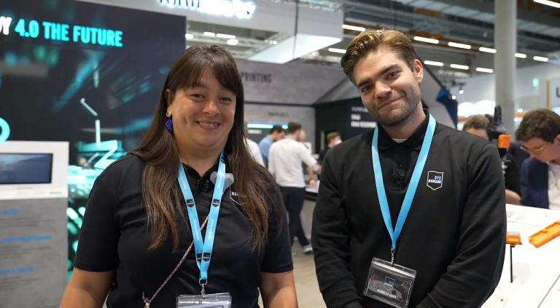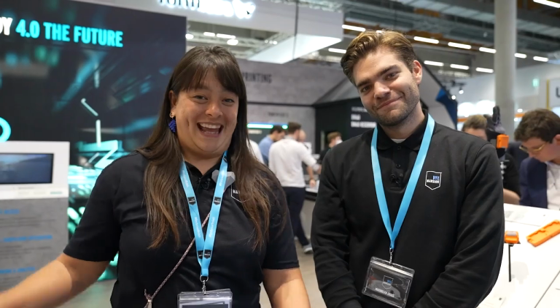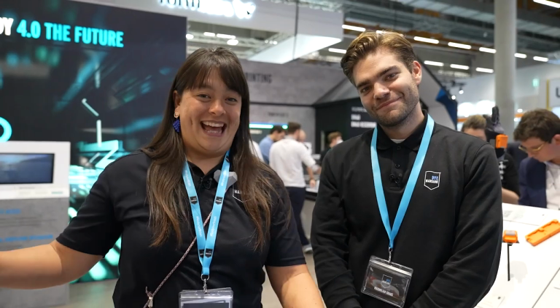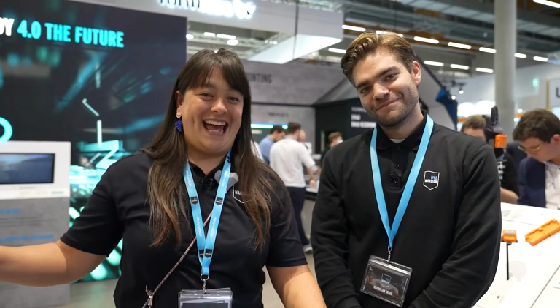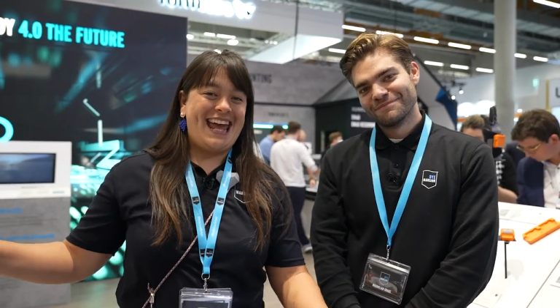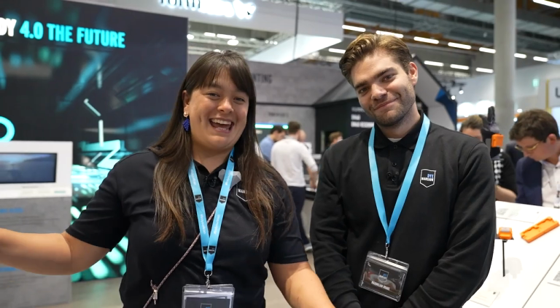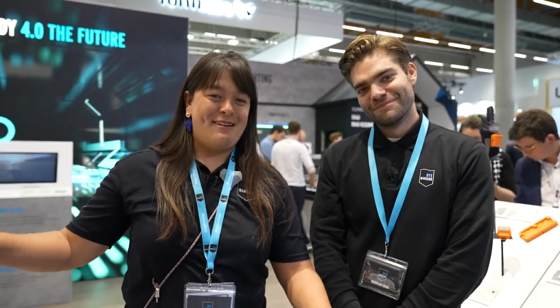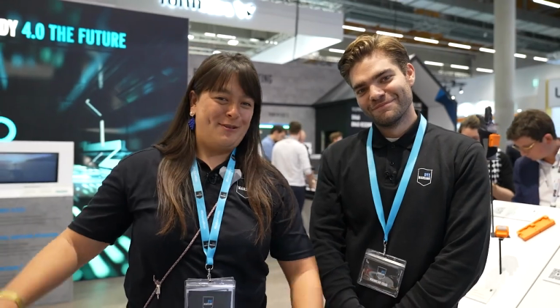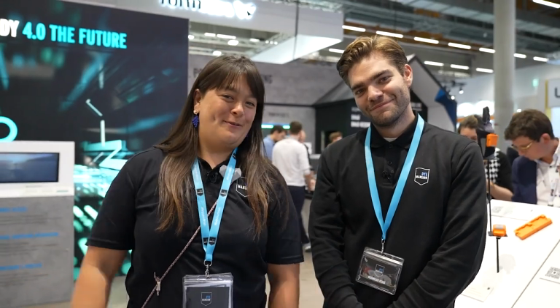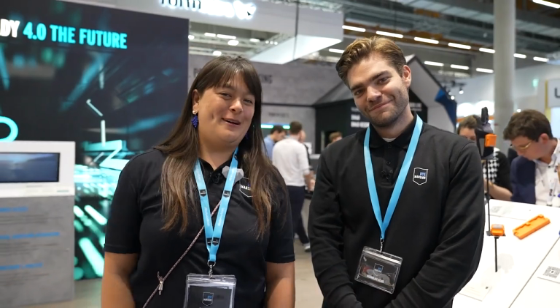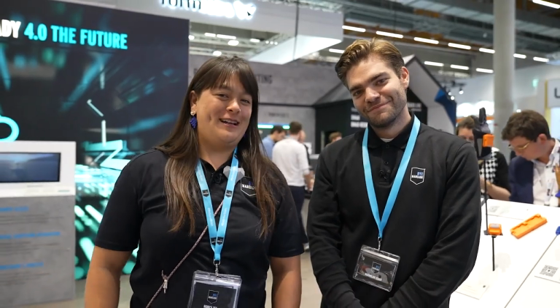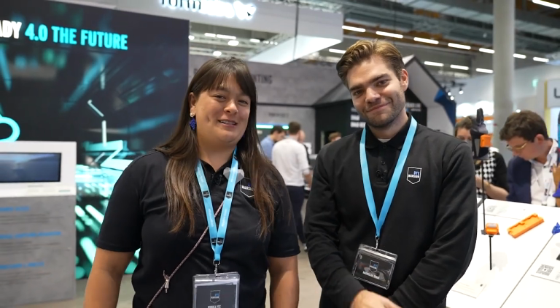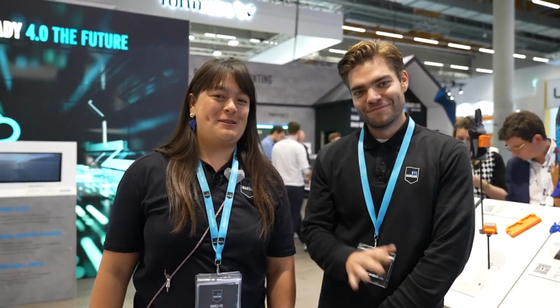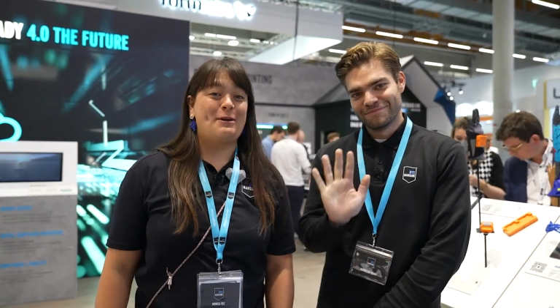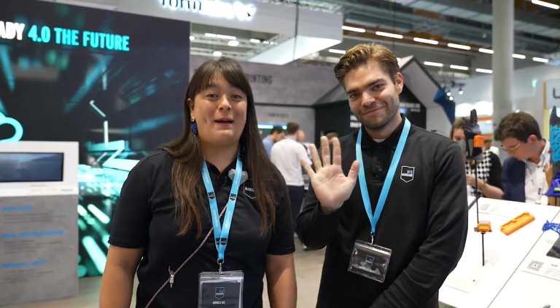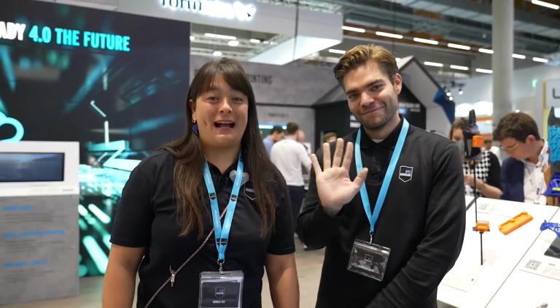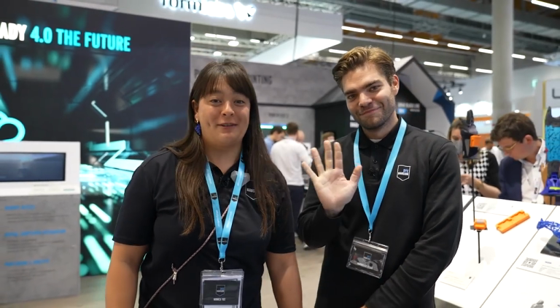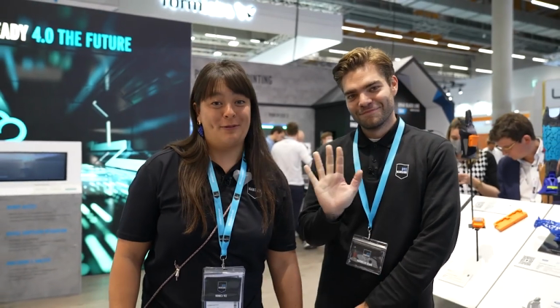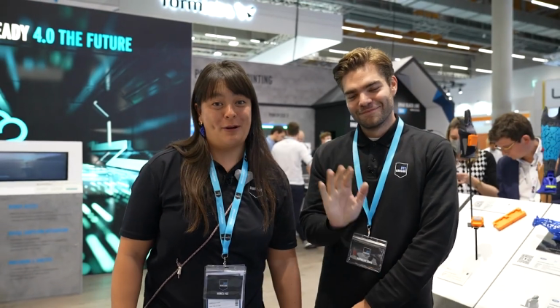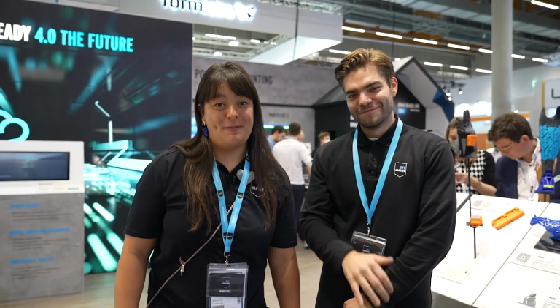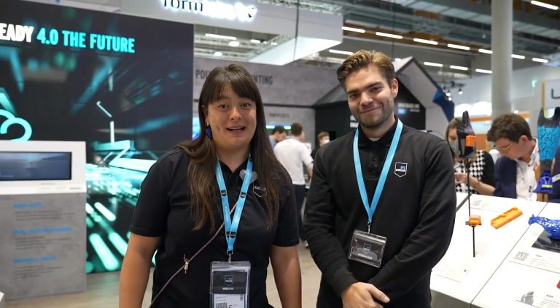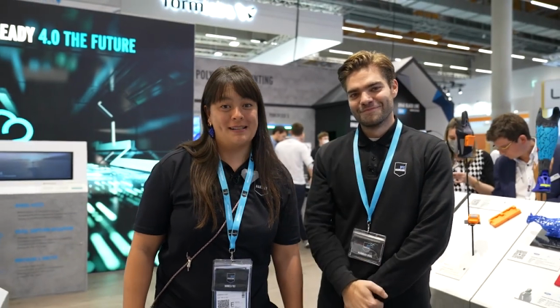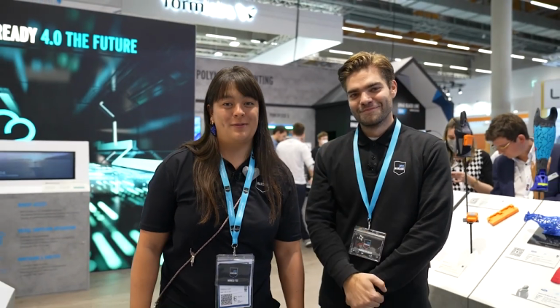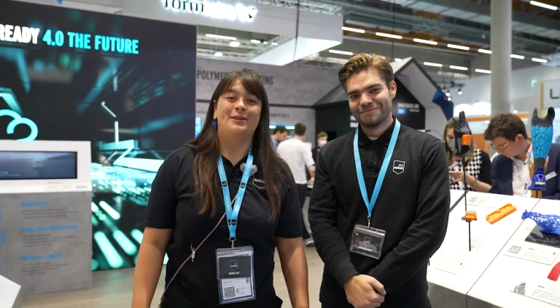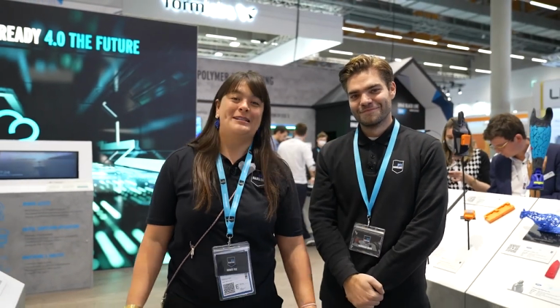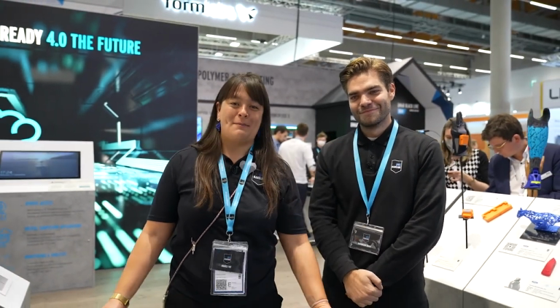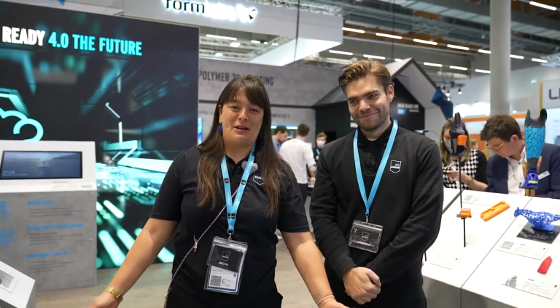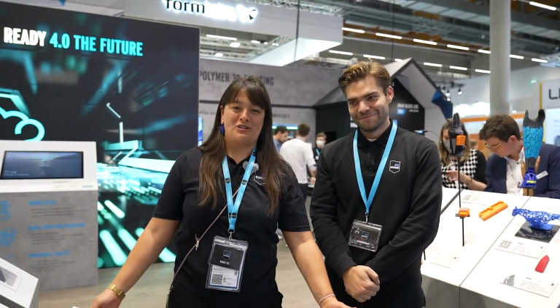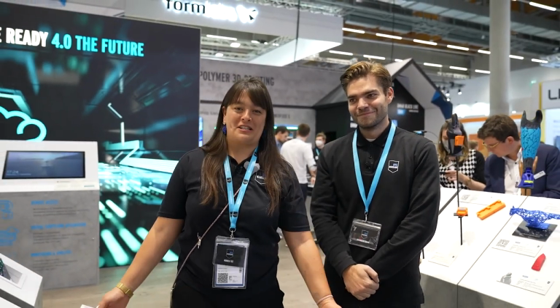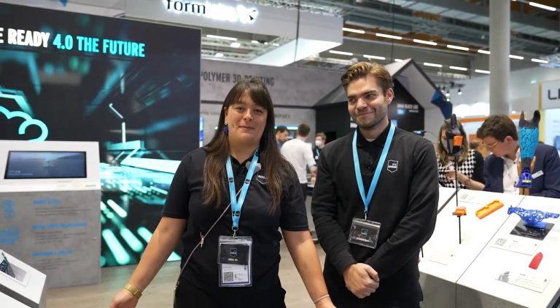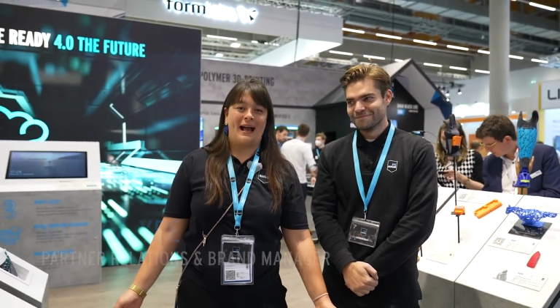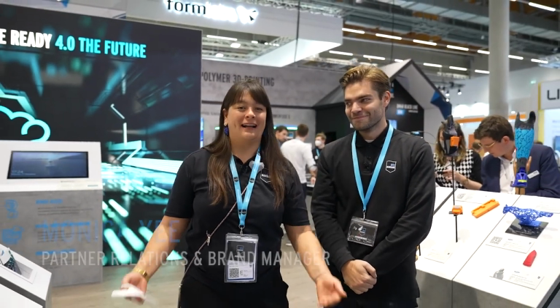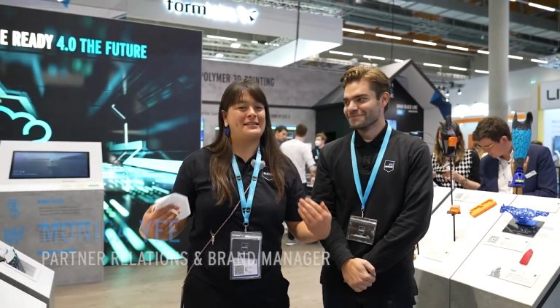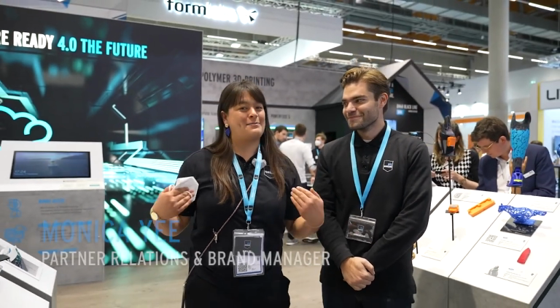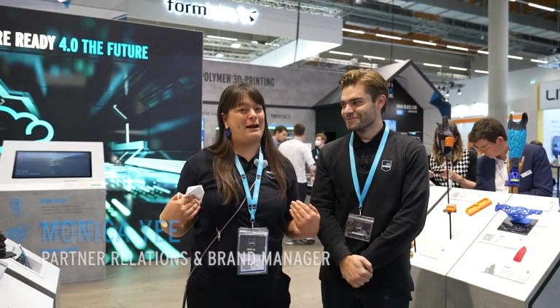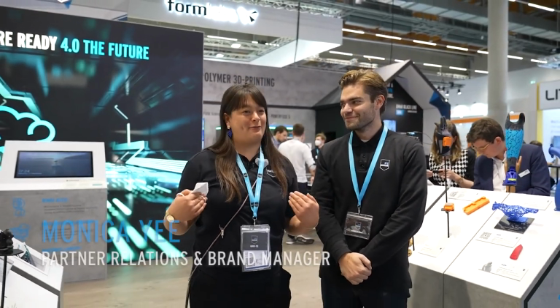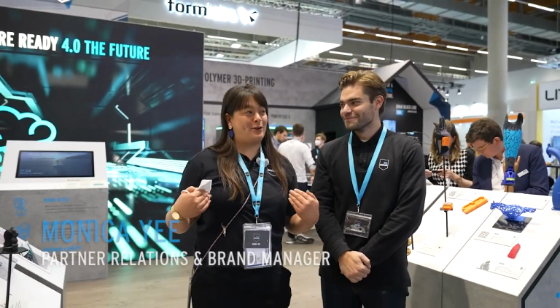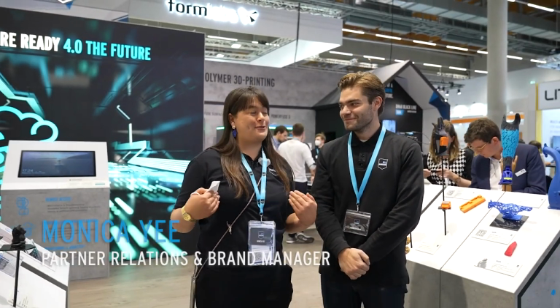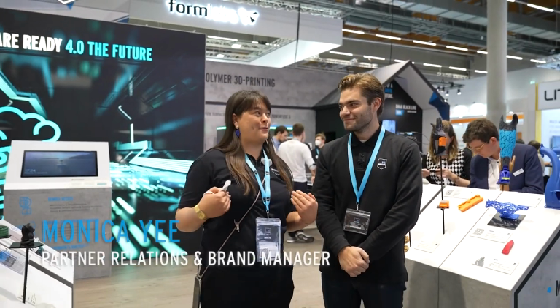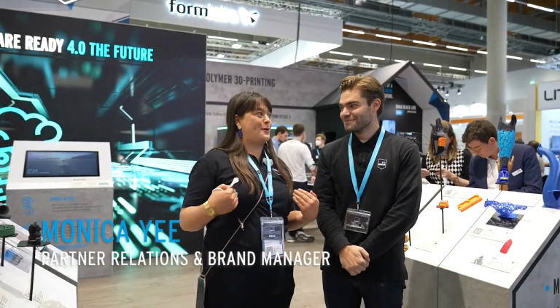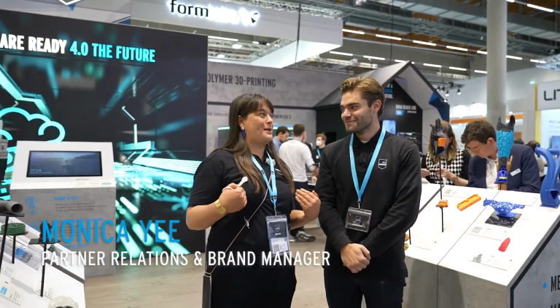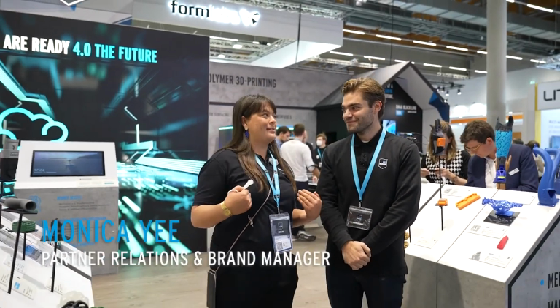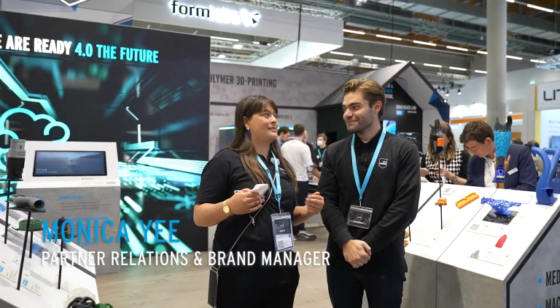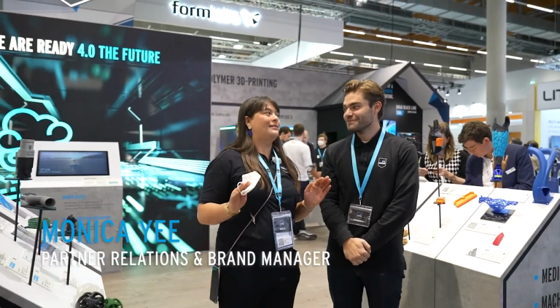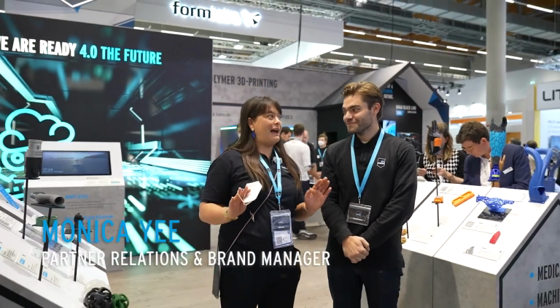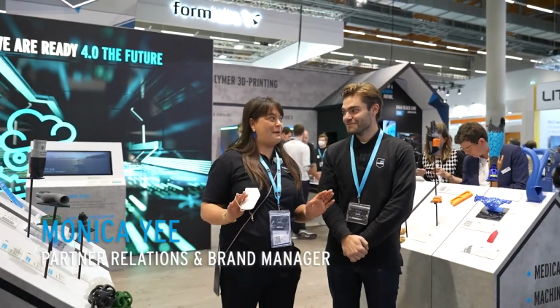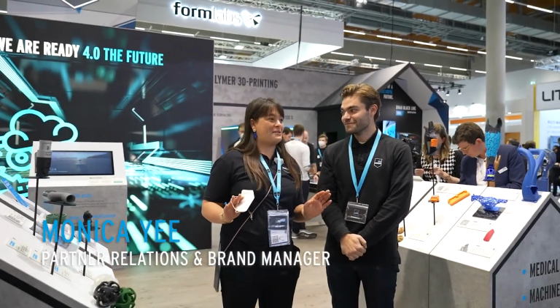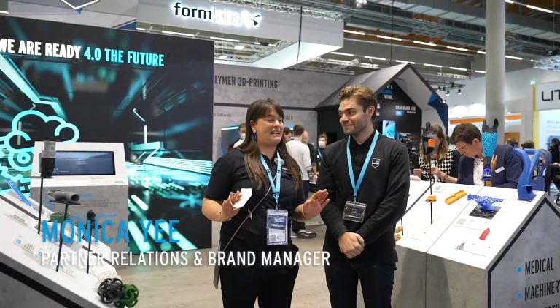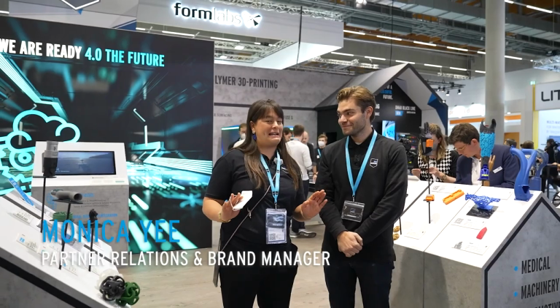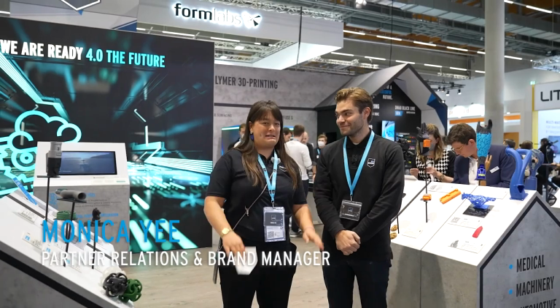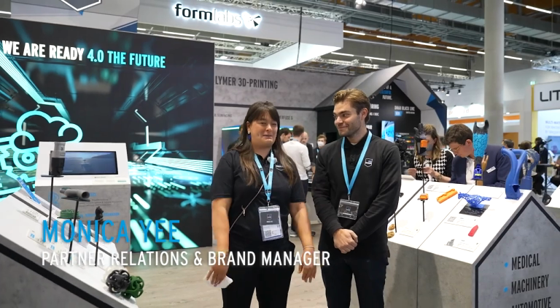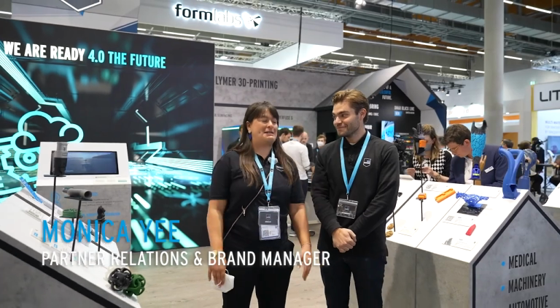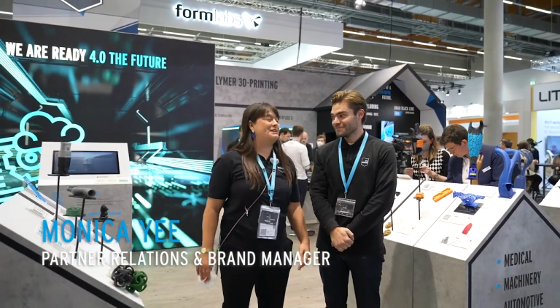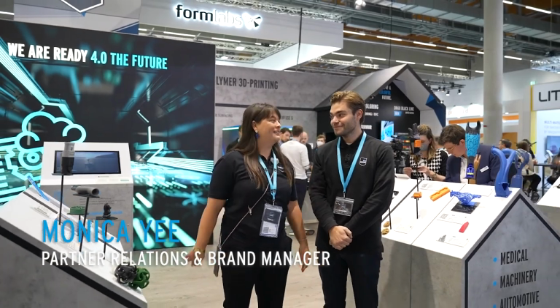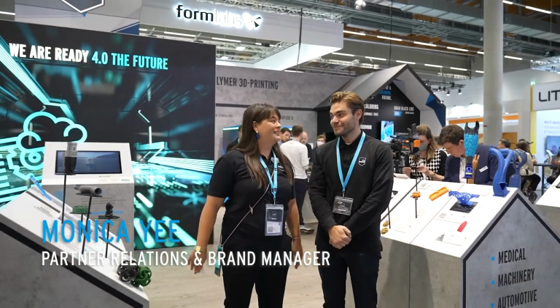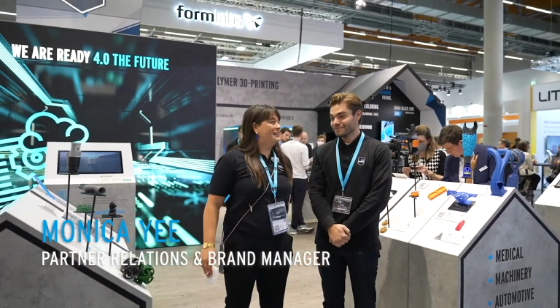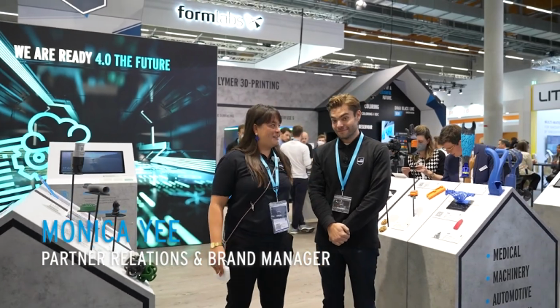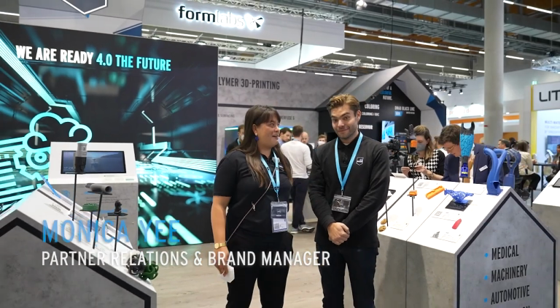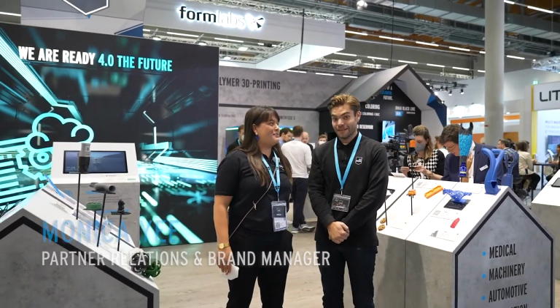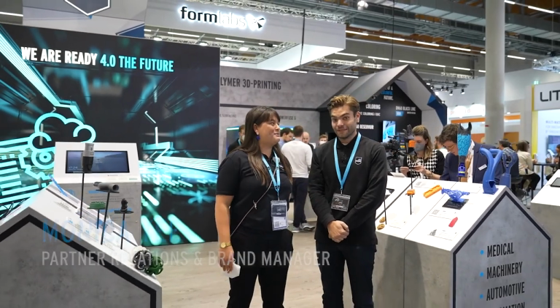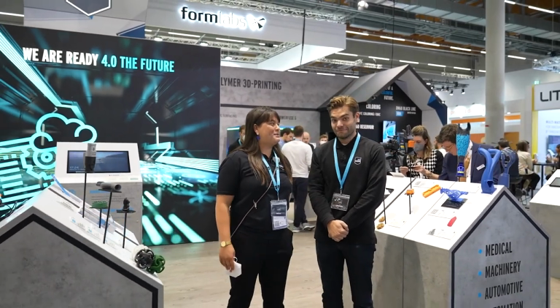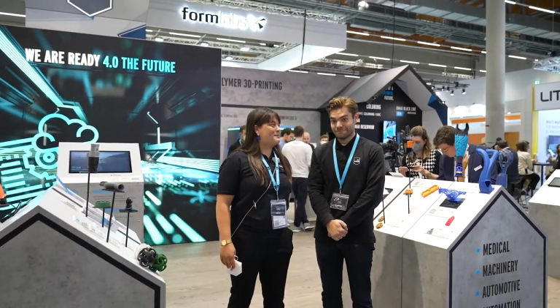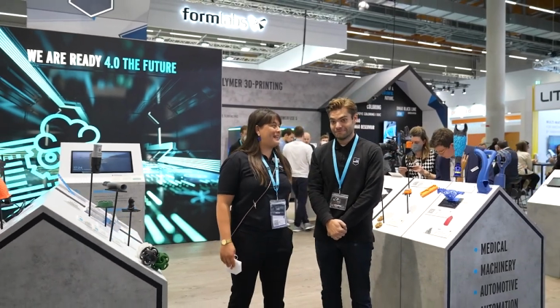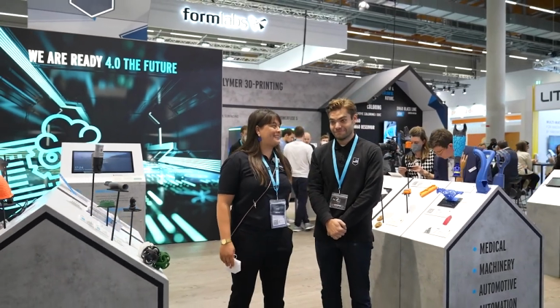Hey everyone! So we're back at Formnext. Well, Dimension is back. It's my first Formnext. I'm excited to be here. Are you too, Max?